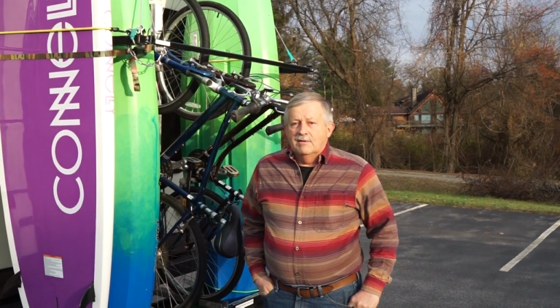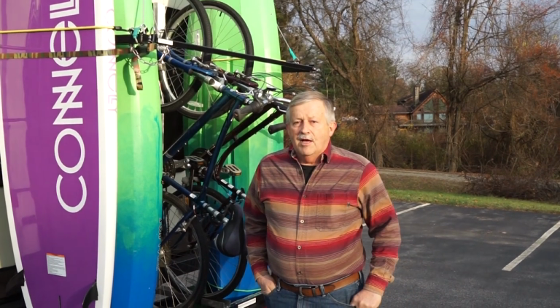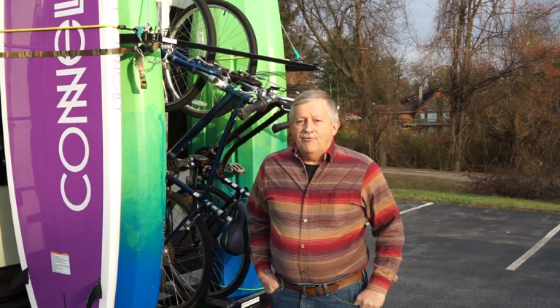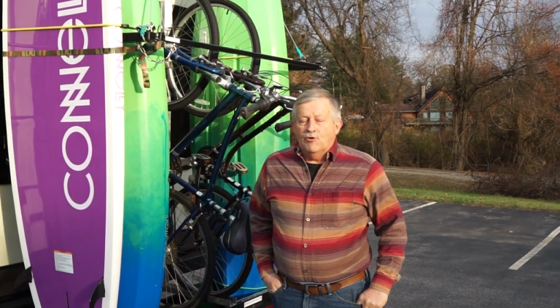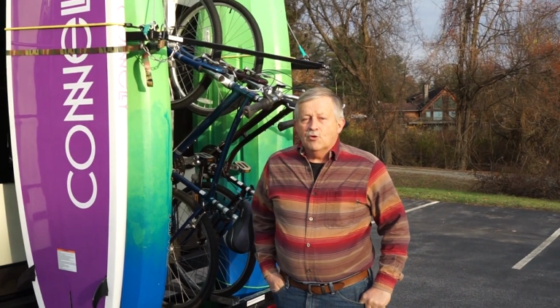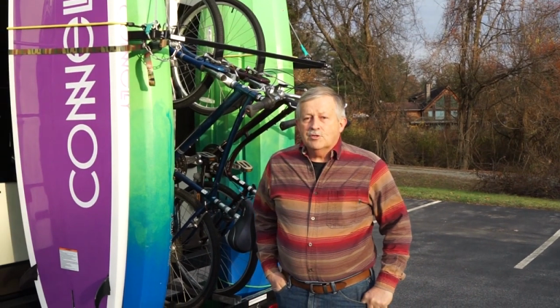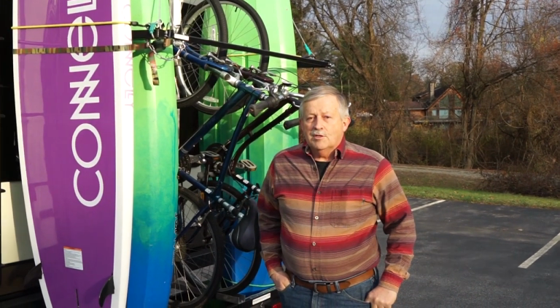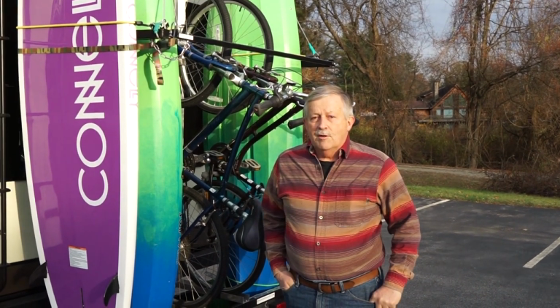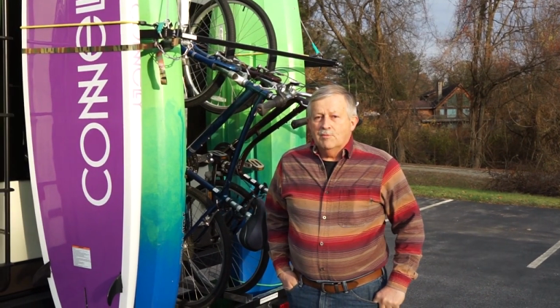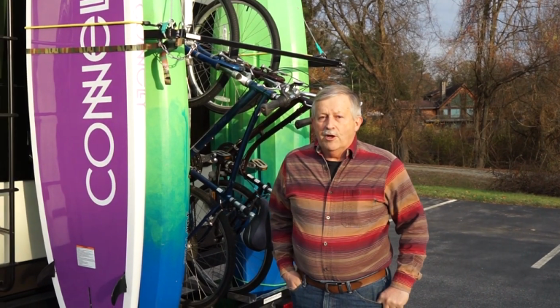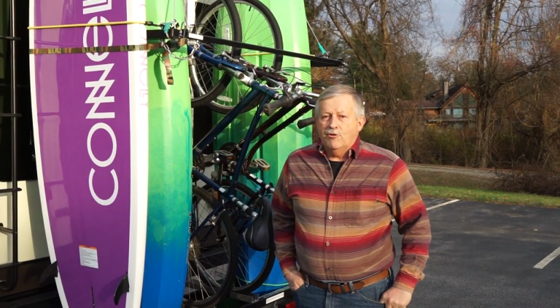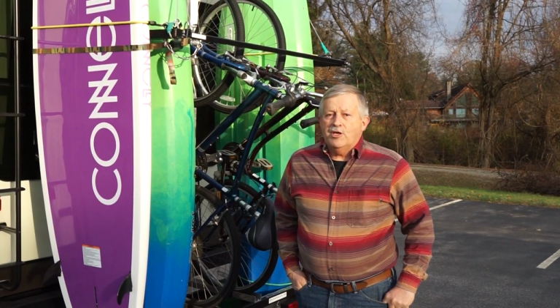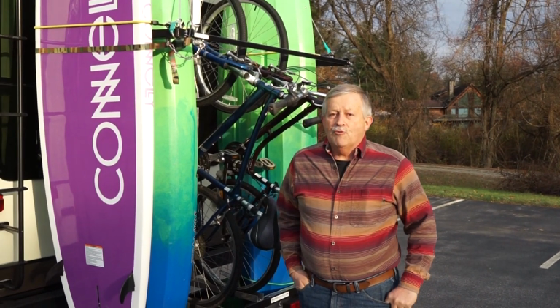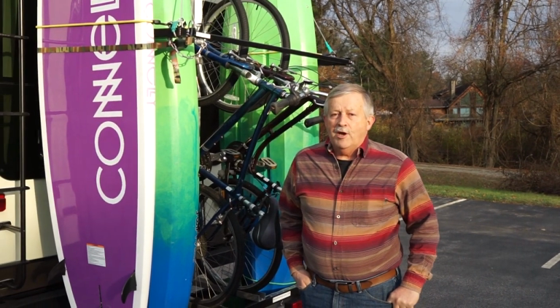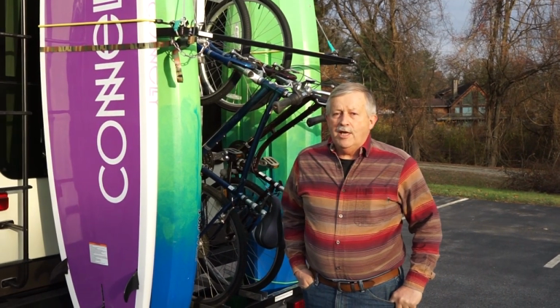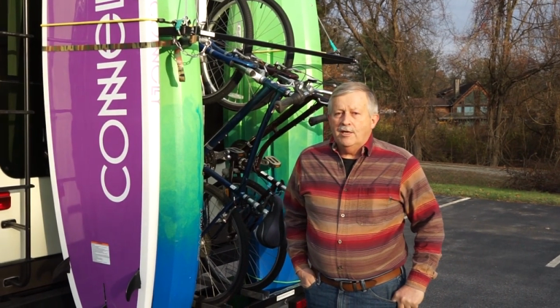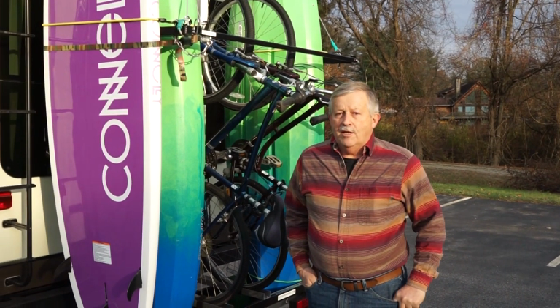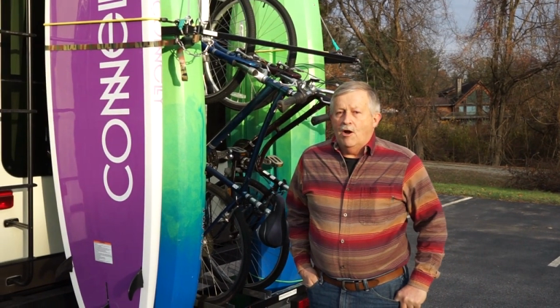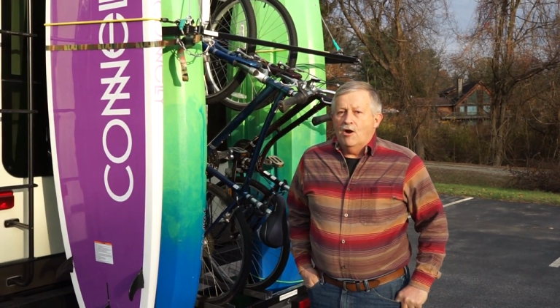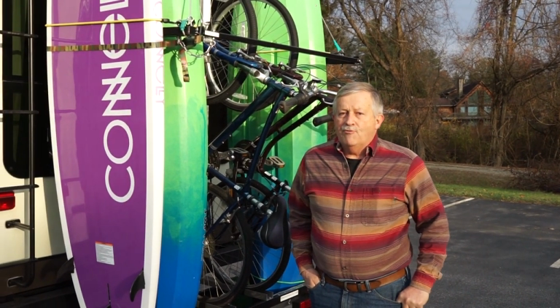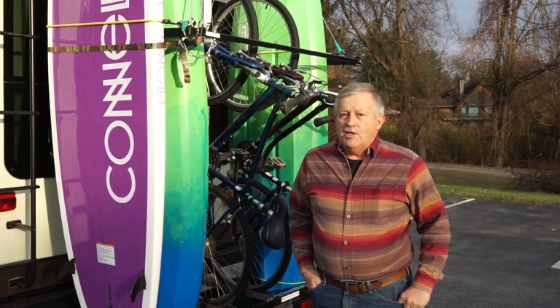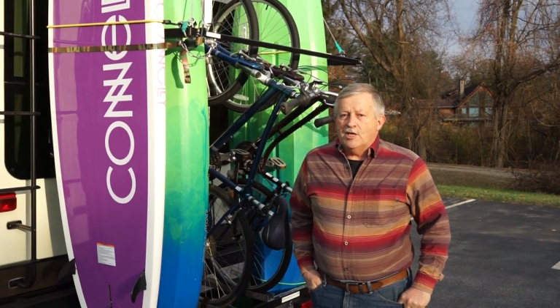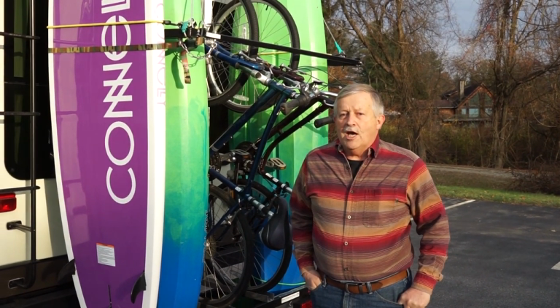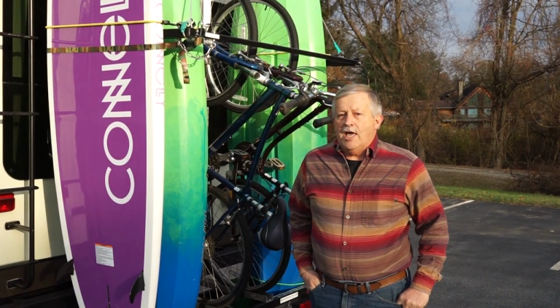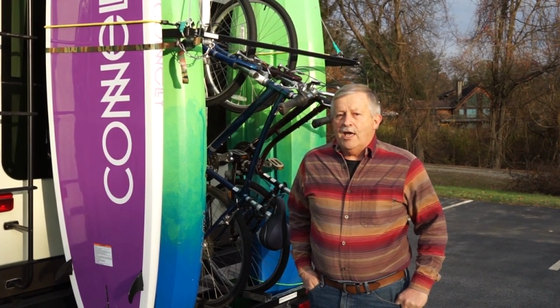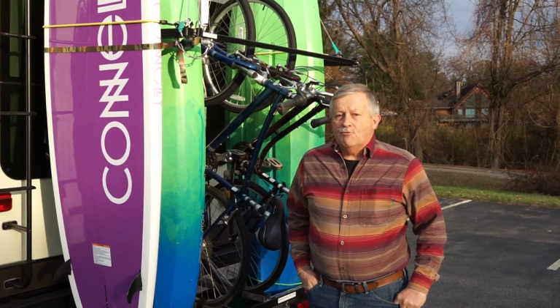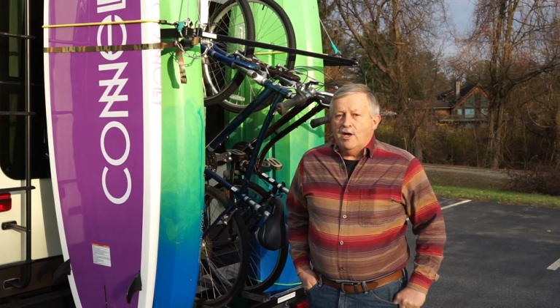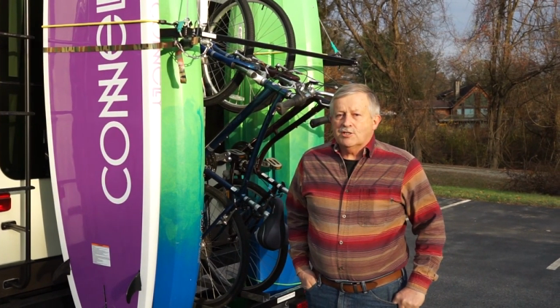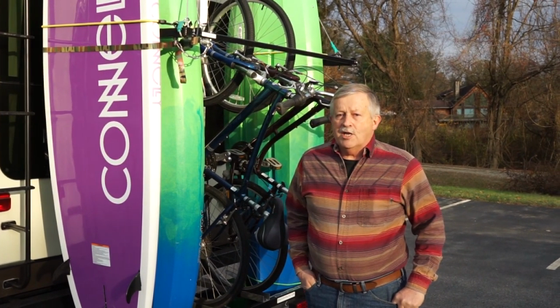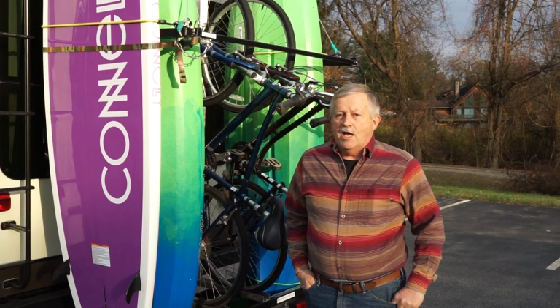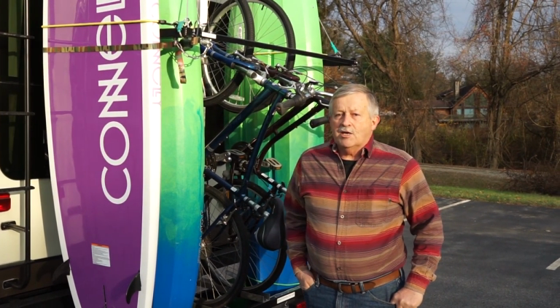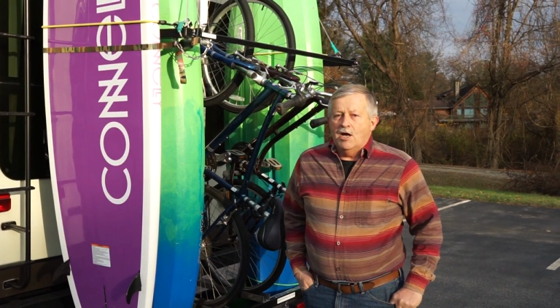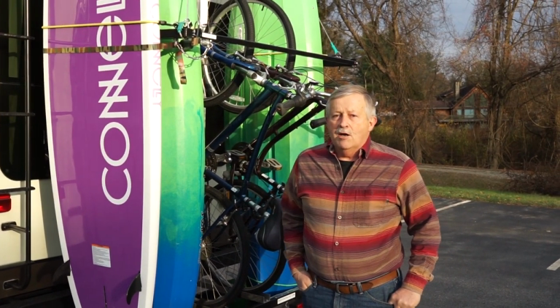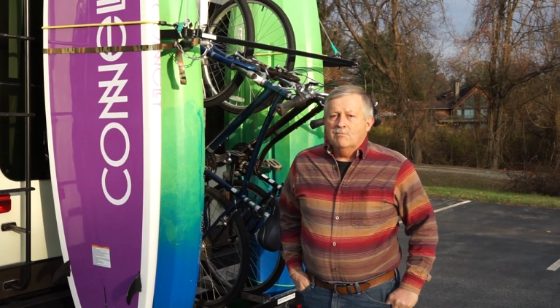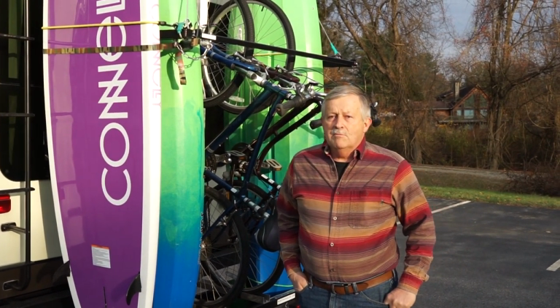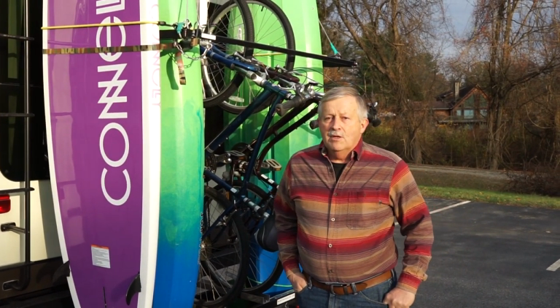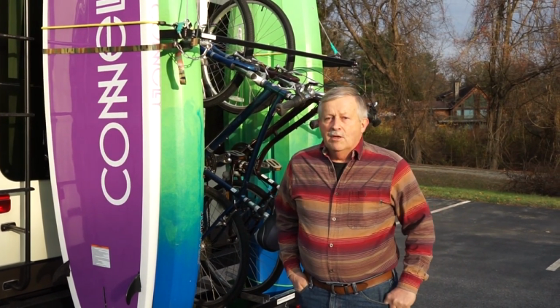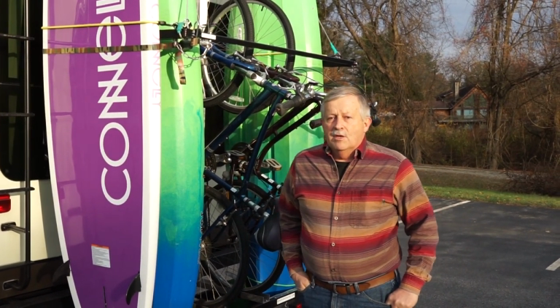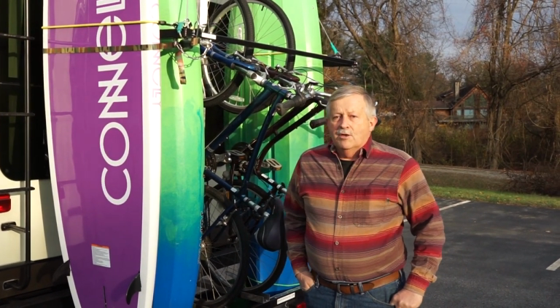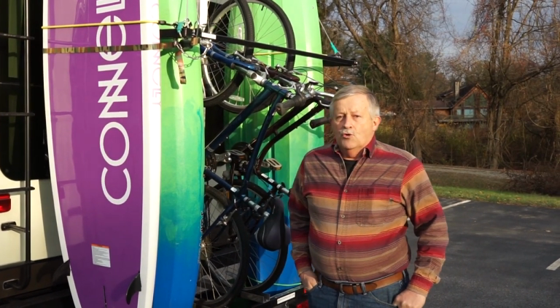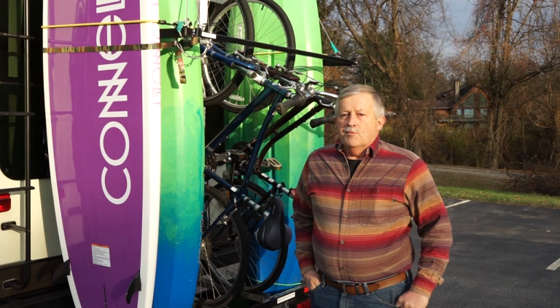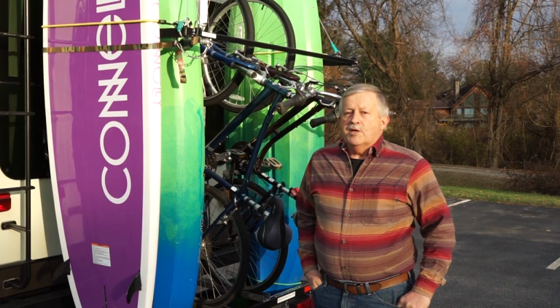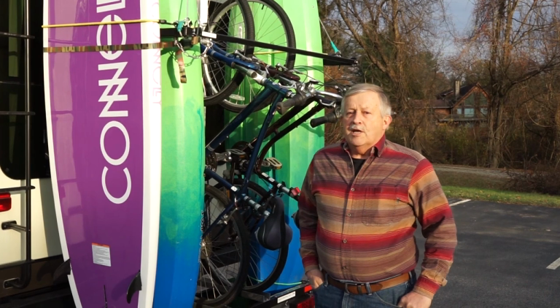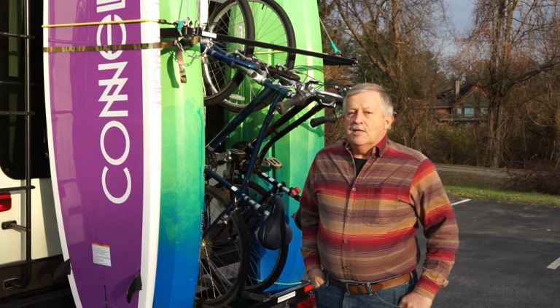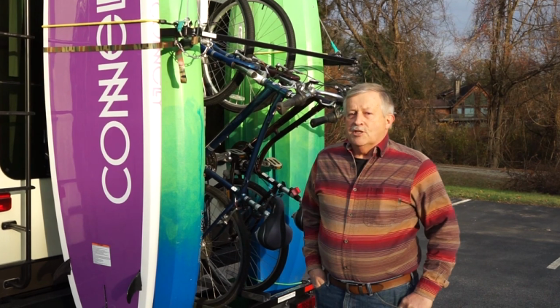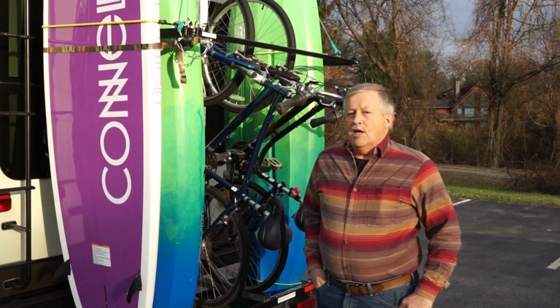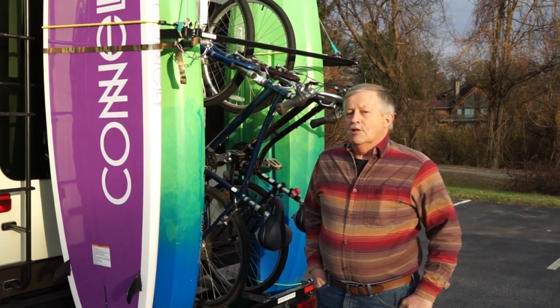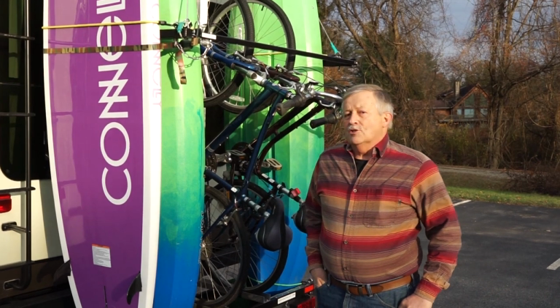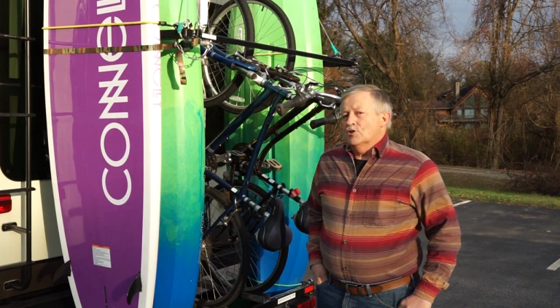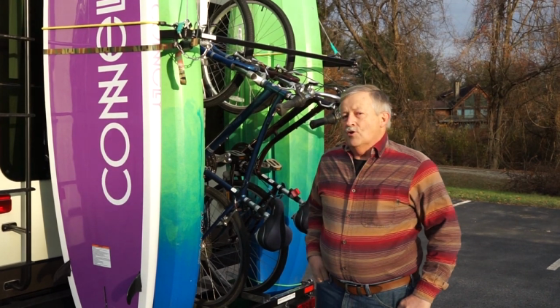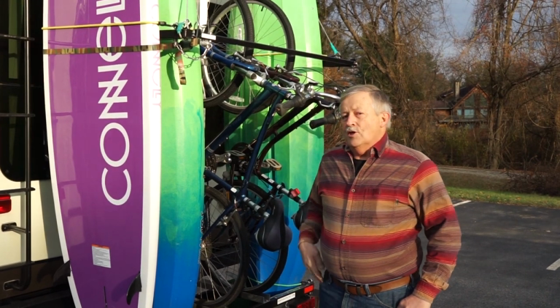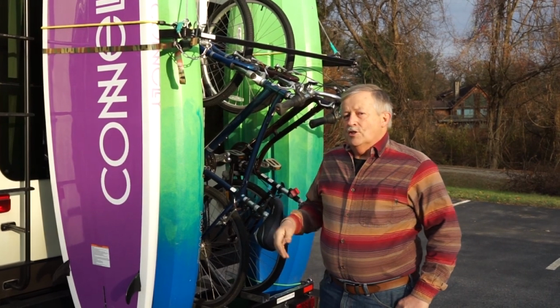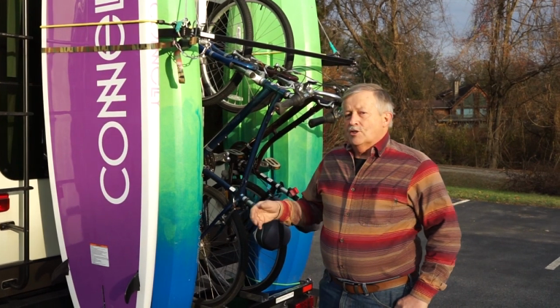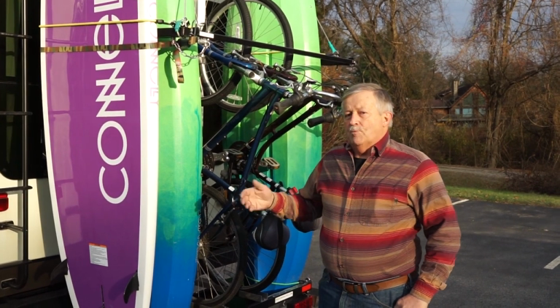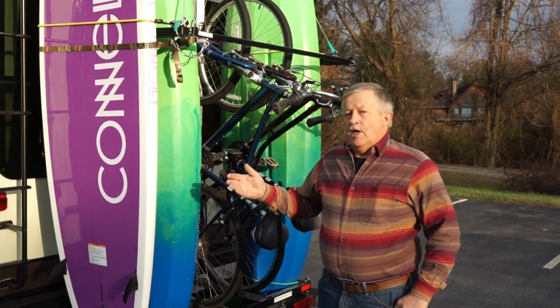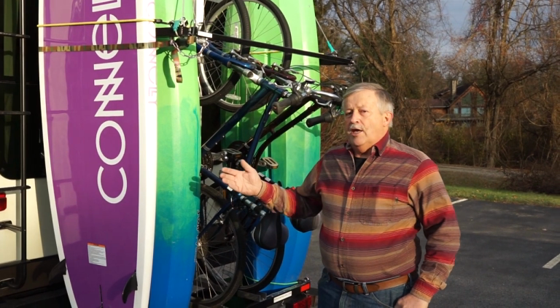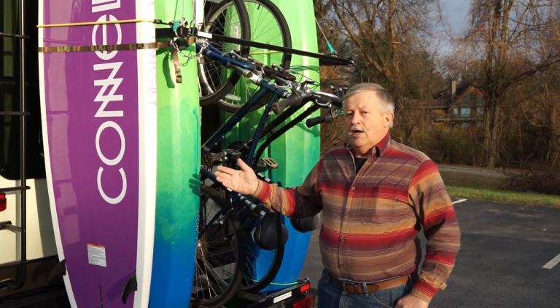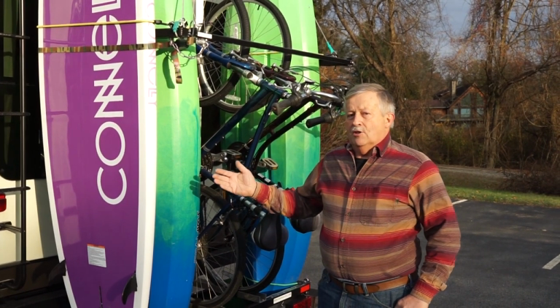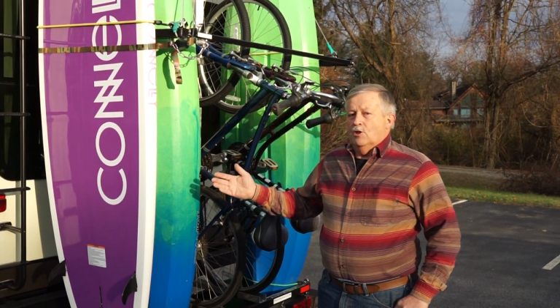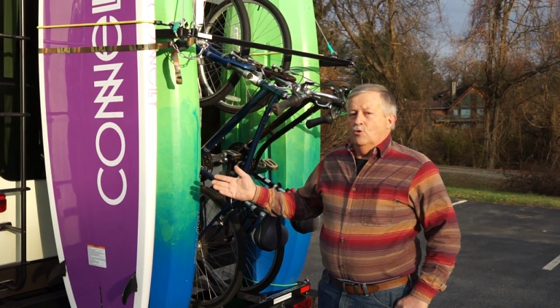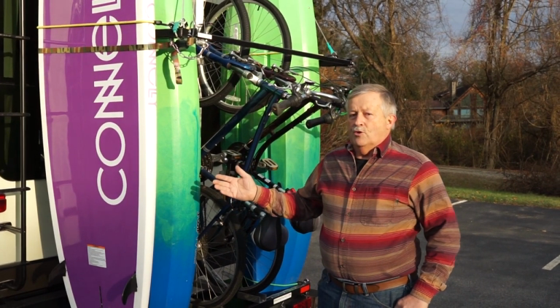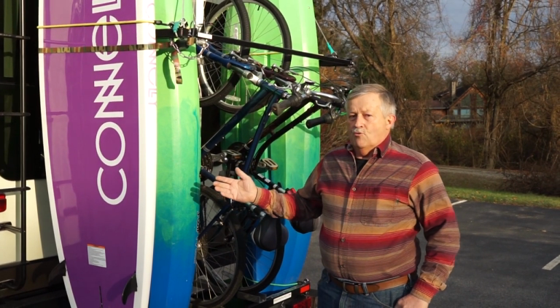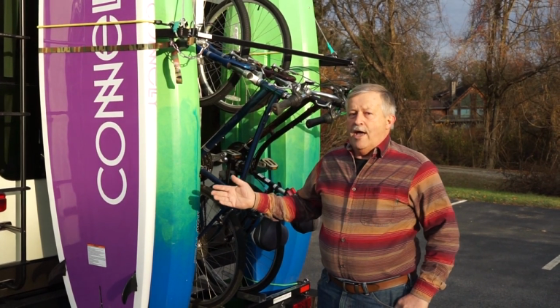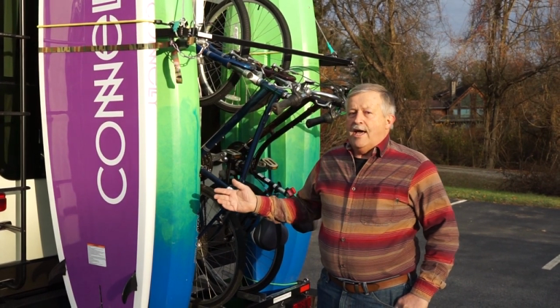Hi folks, I'm Larry Gray at RVKayakRacks.com. Norman Gonzalez is going to display how to load the rack.